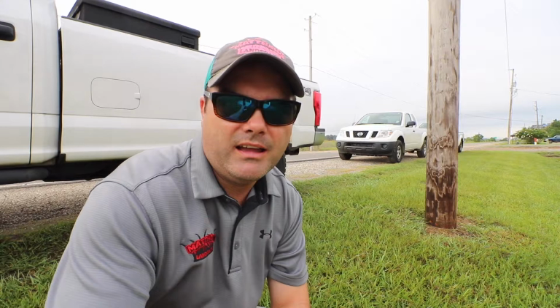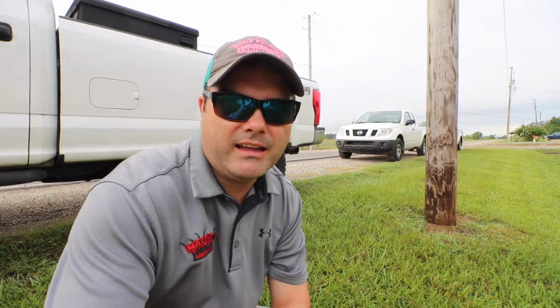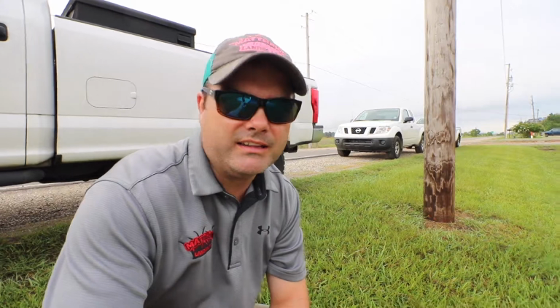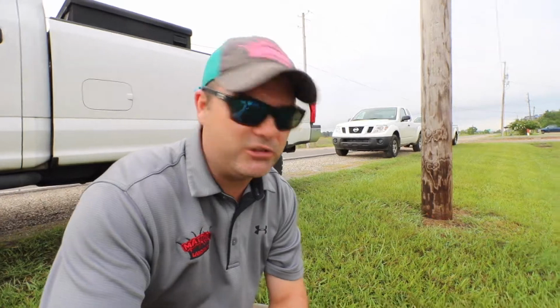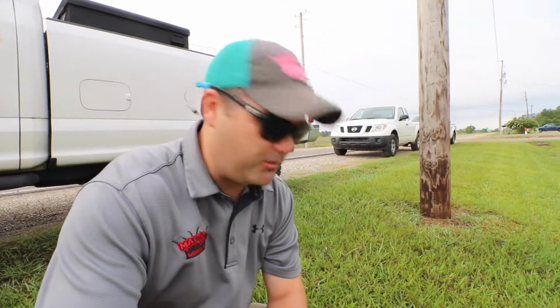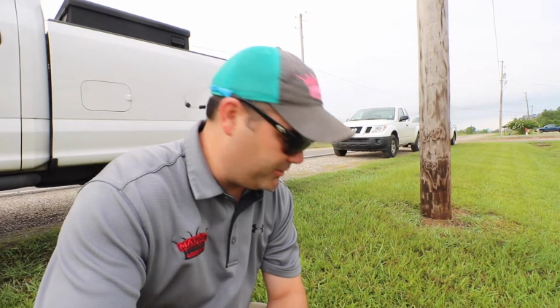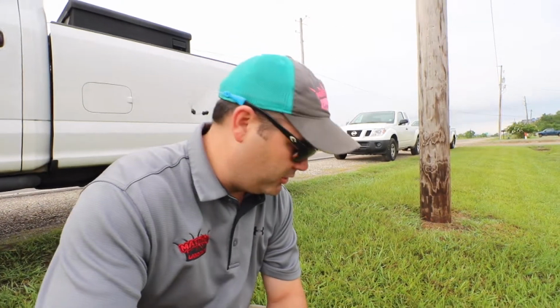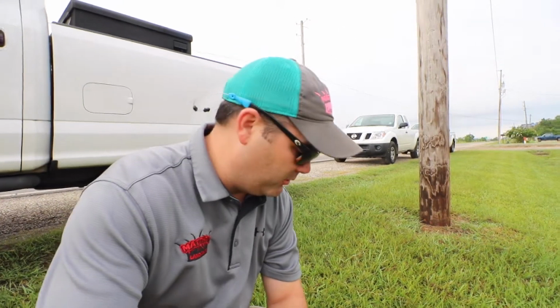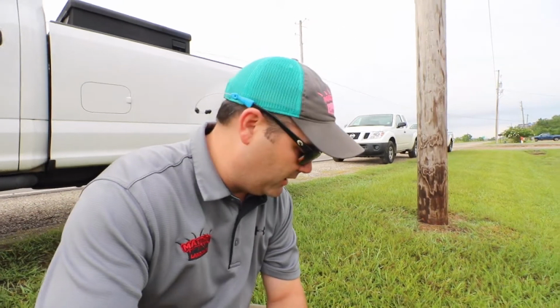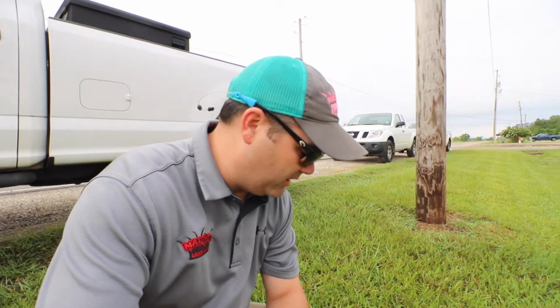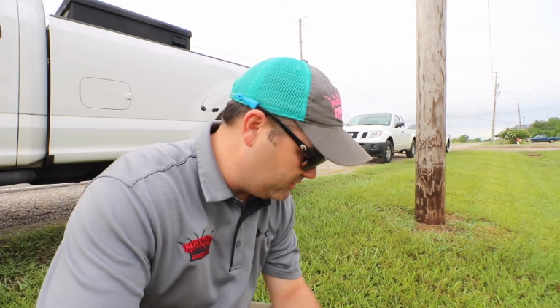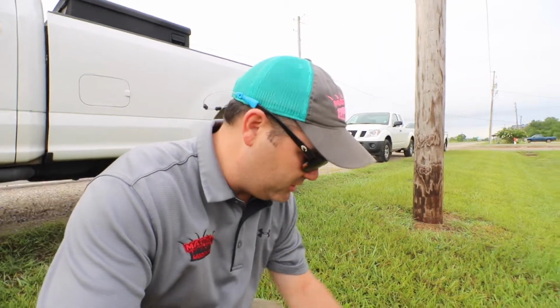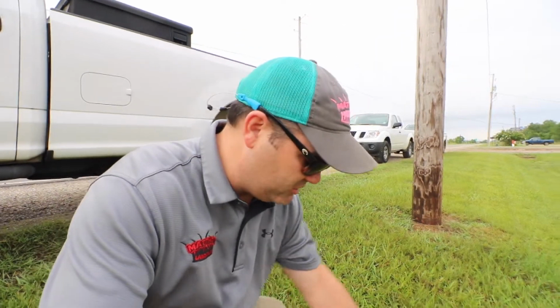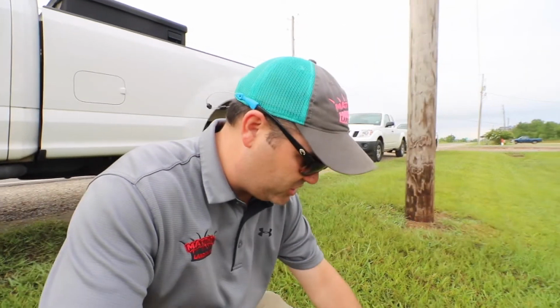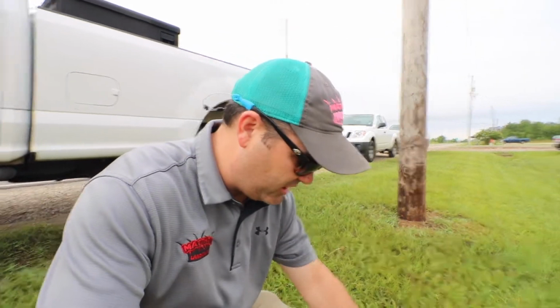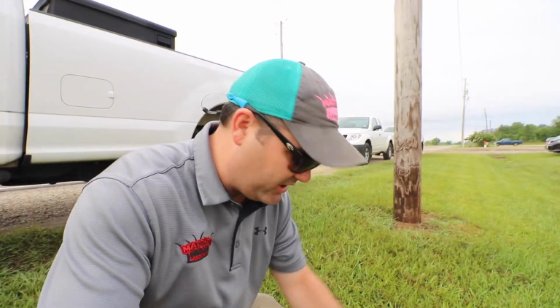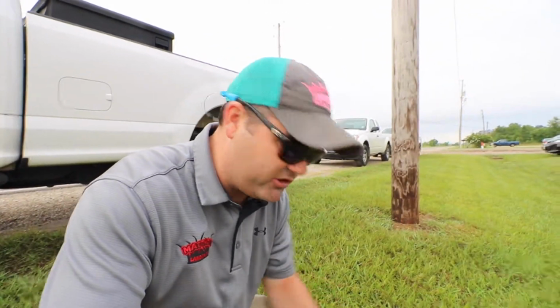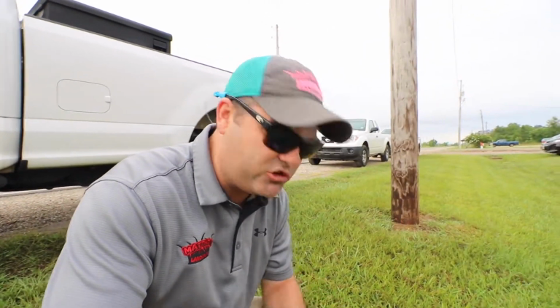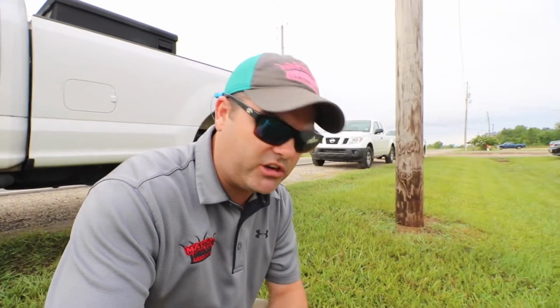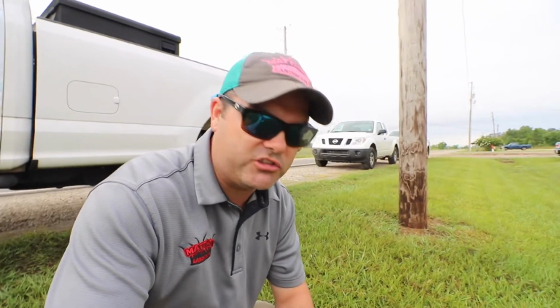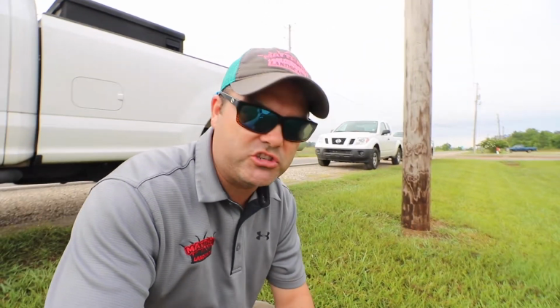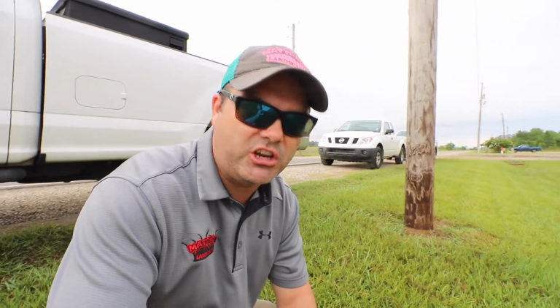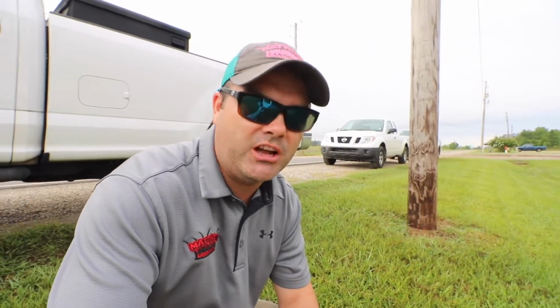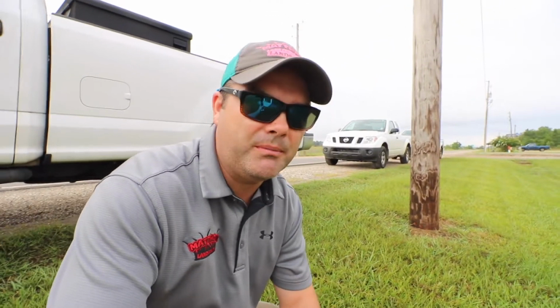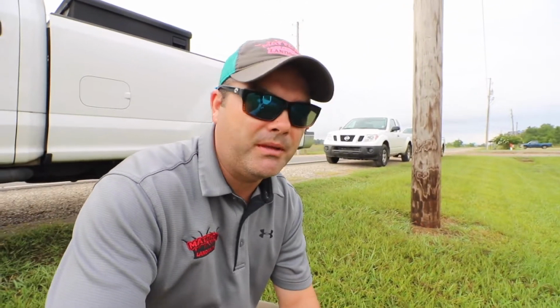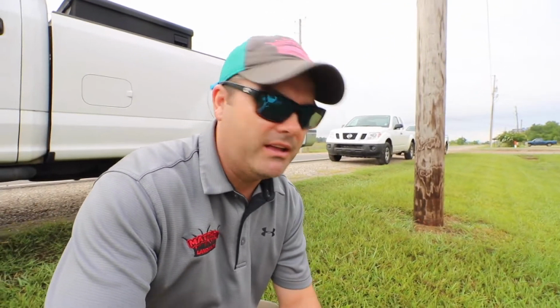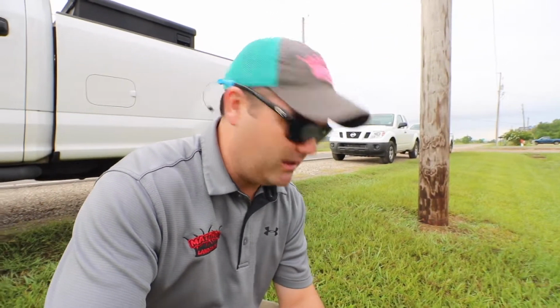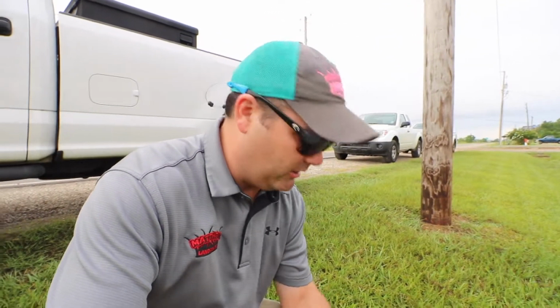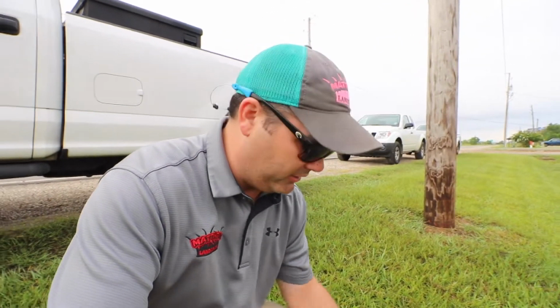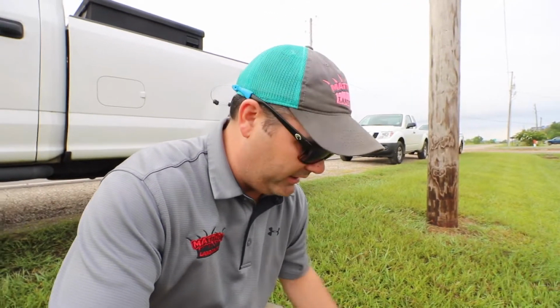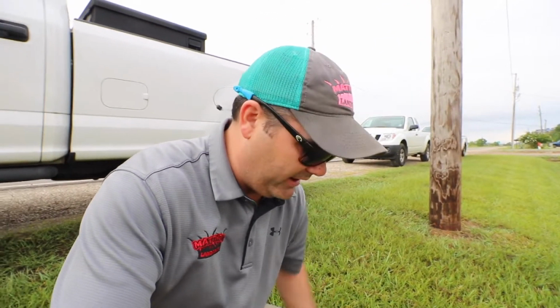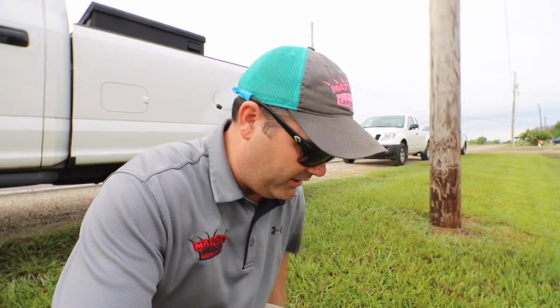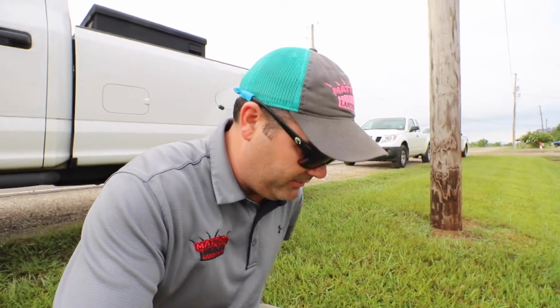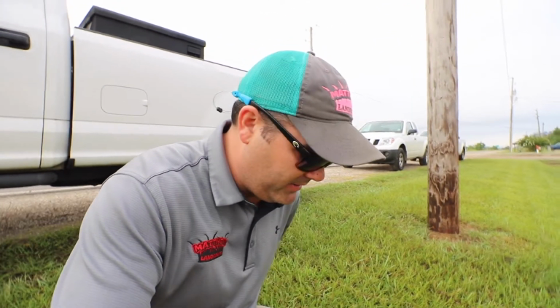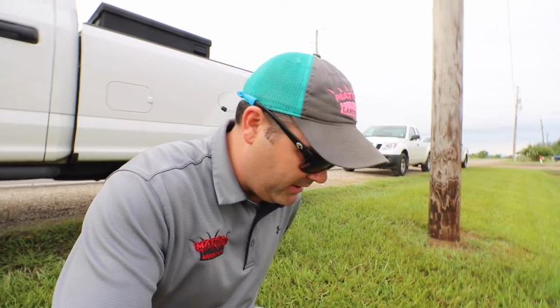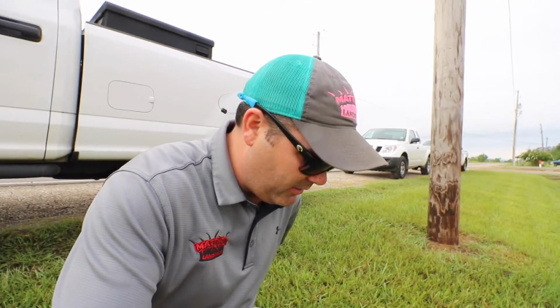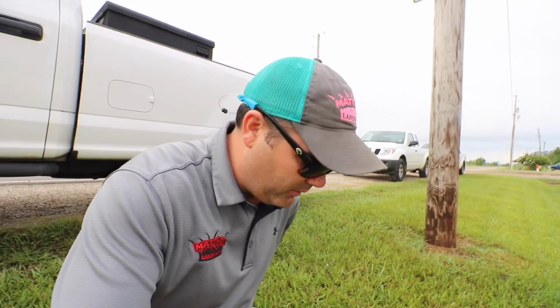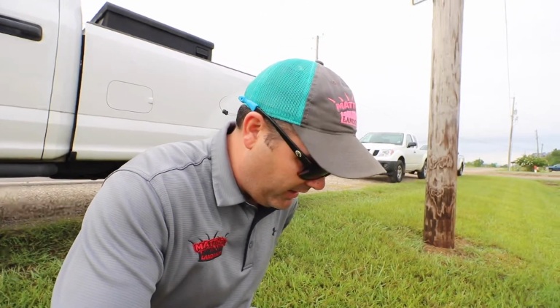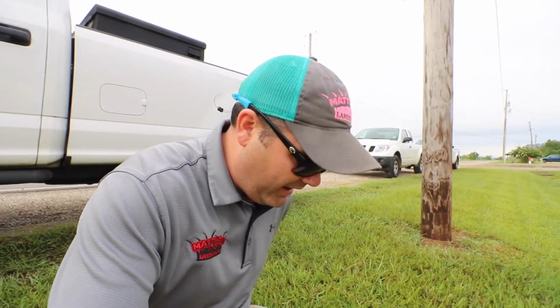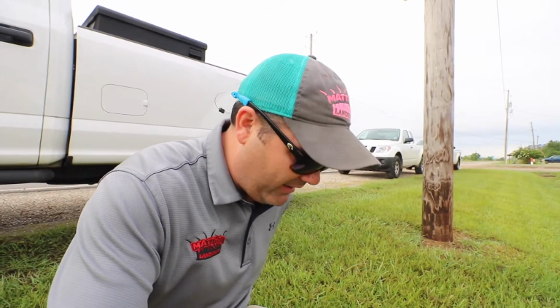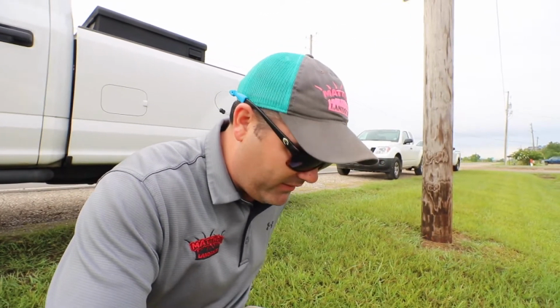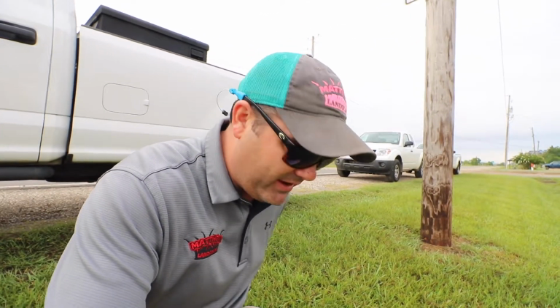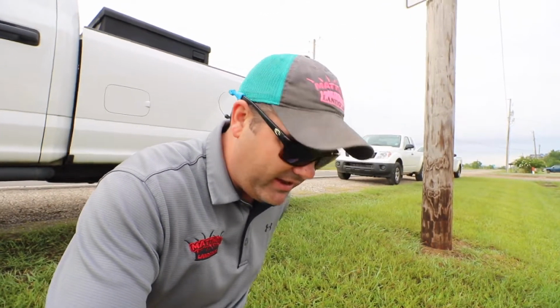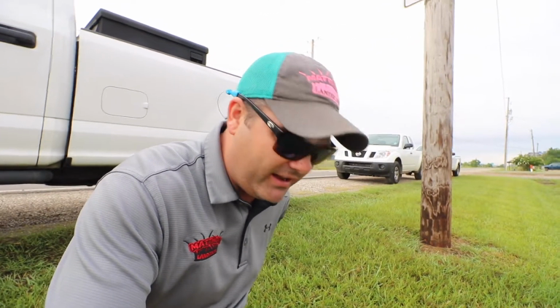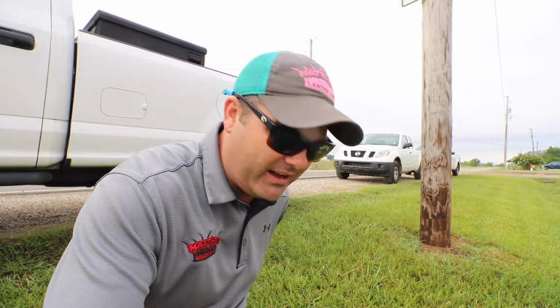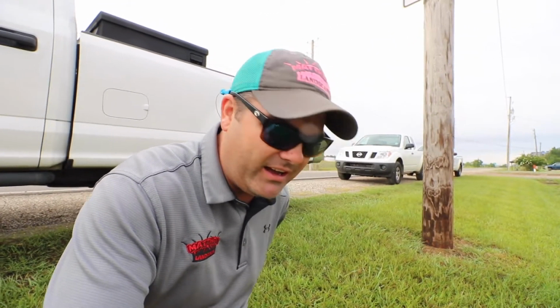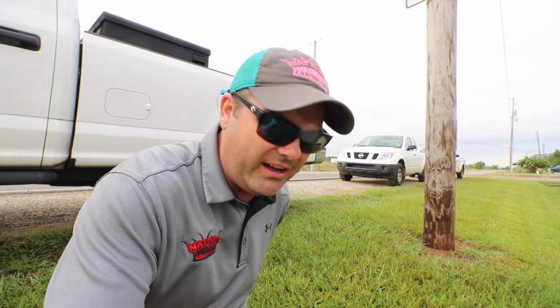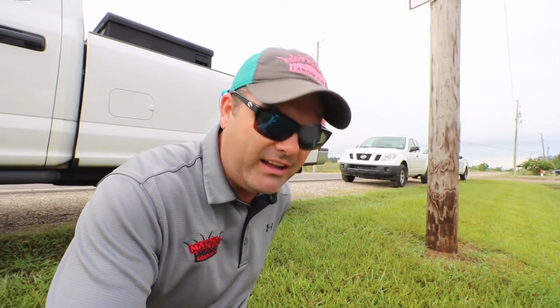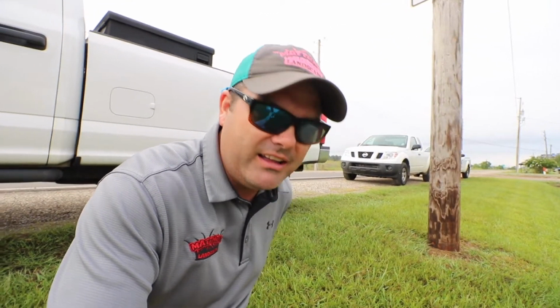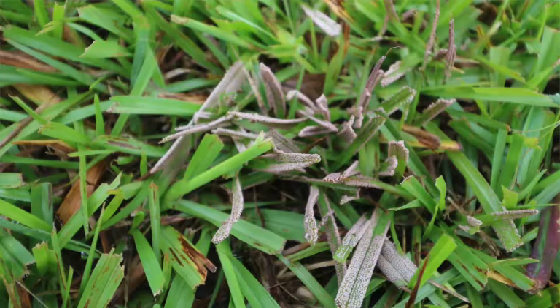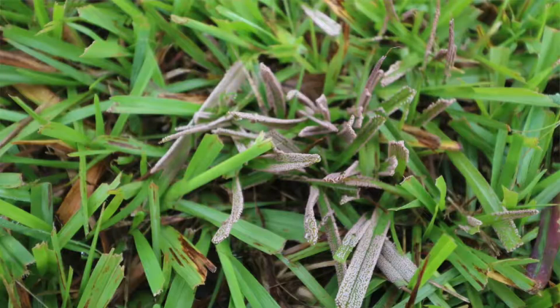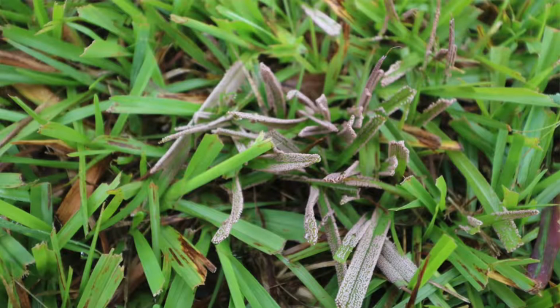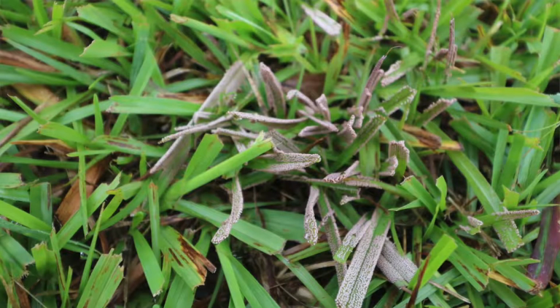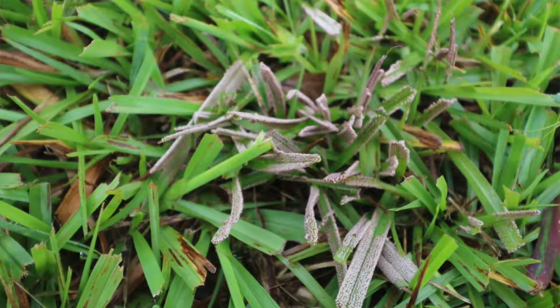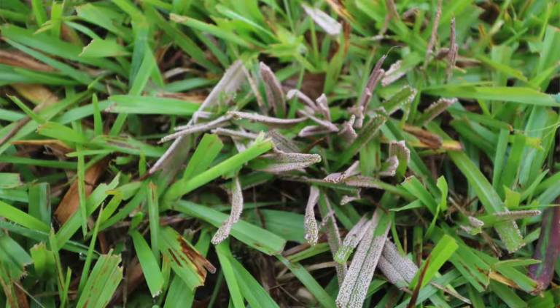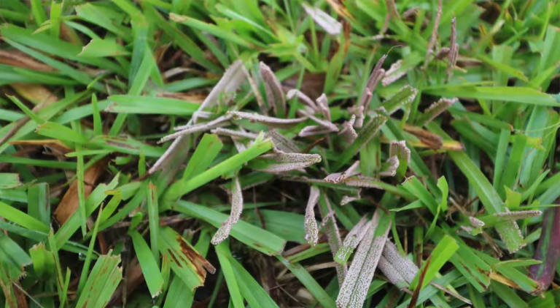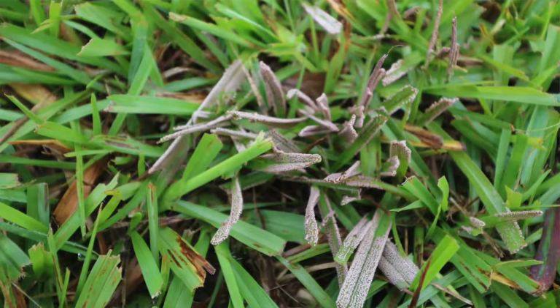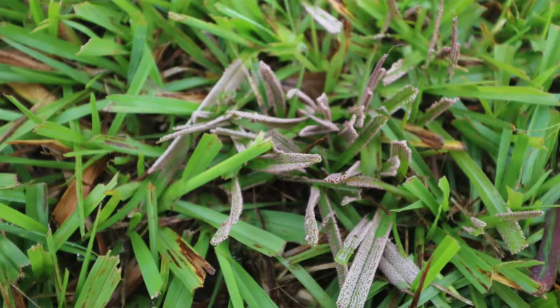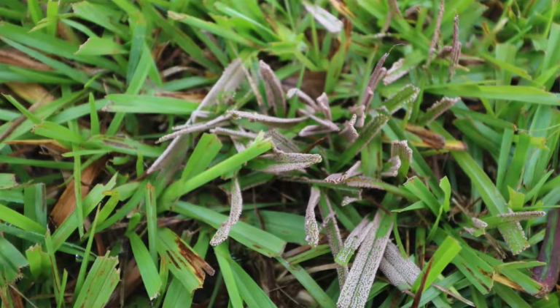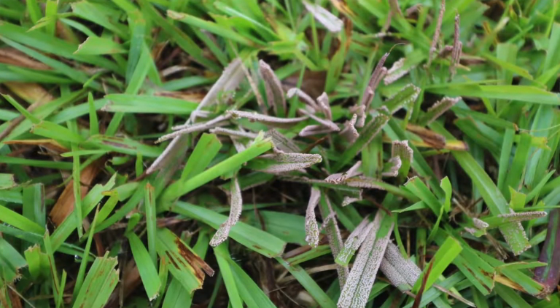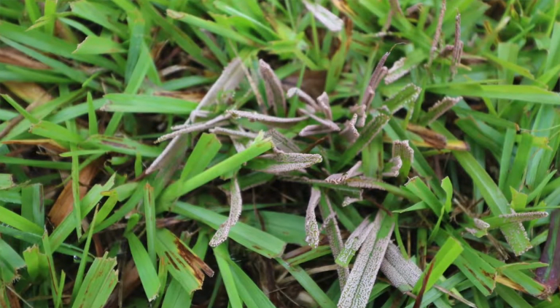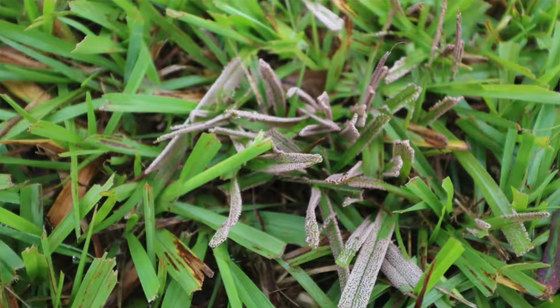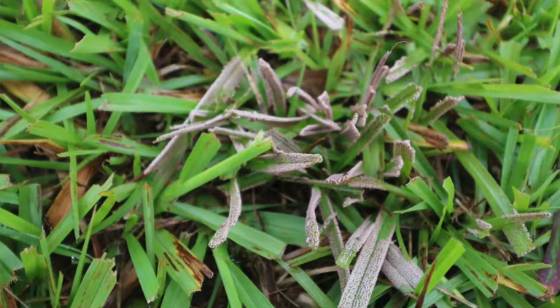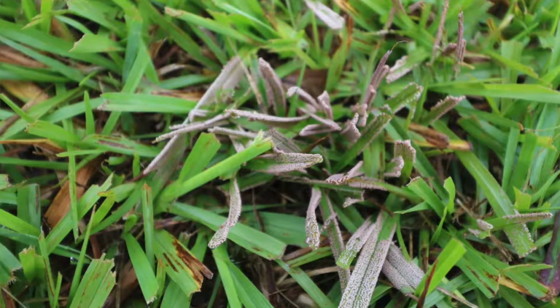Hey guys, I hope you're doing well. Just got out of the truck at the shop, looked down, and we have a little case of slime mold.